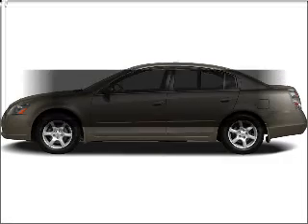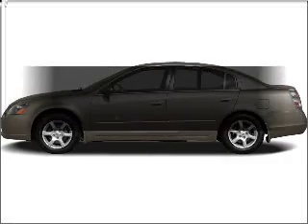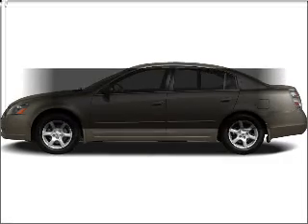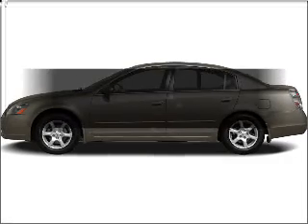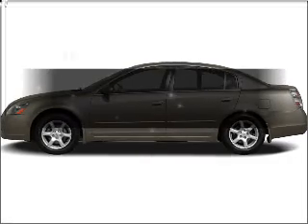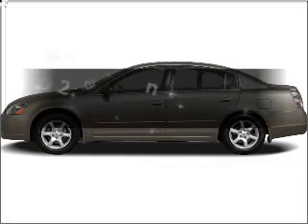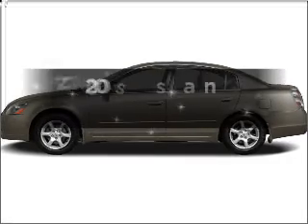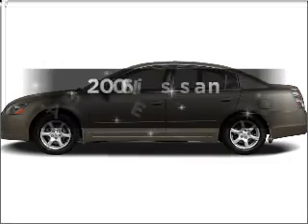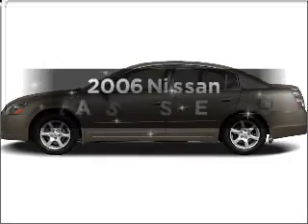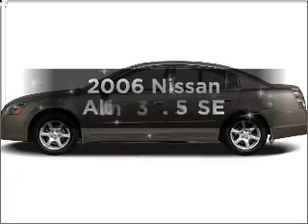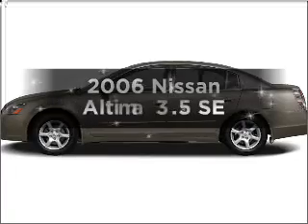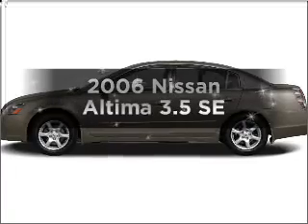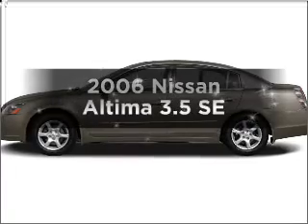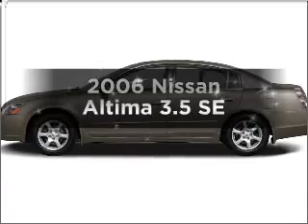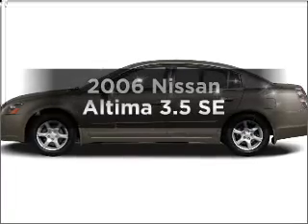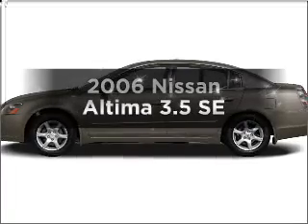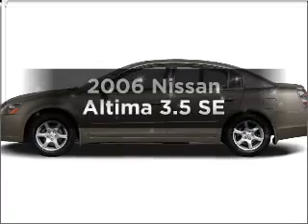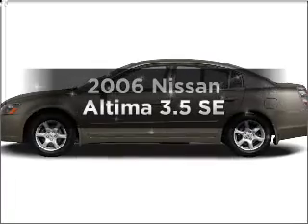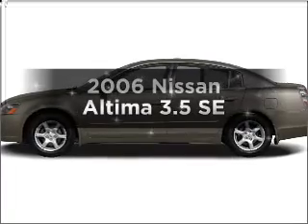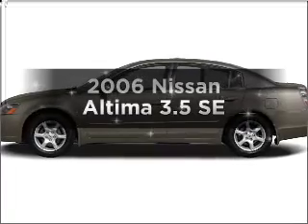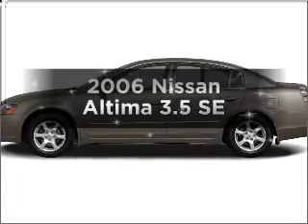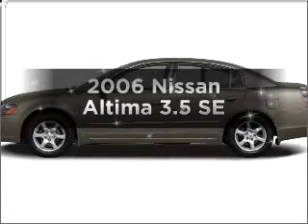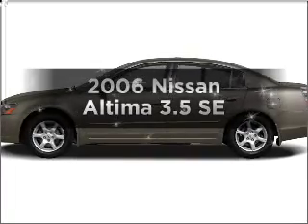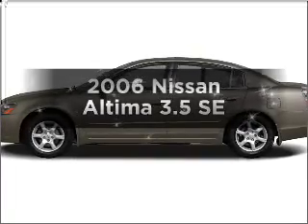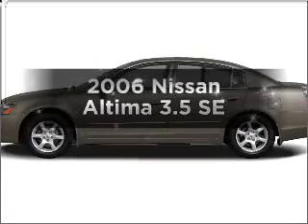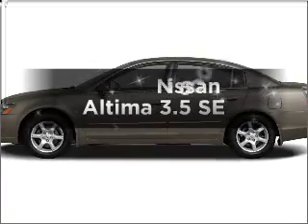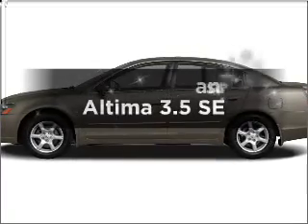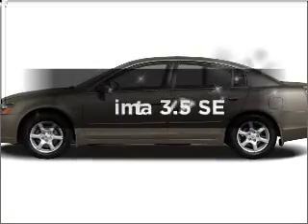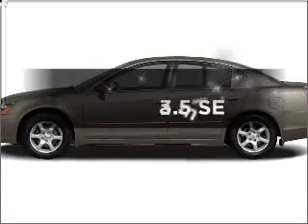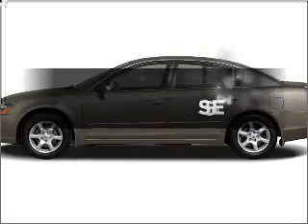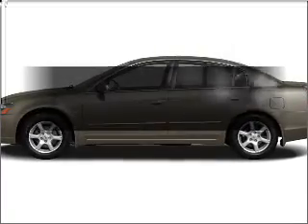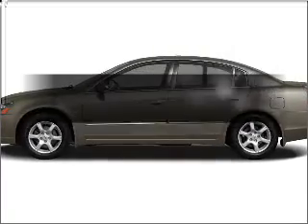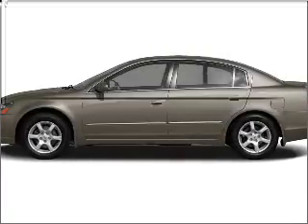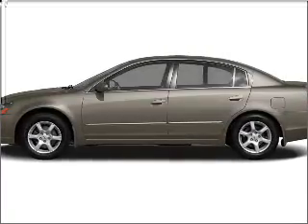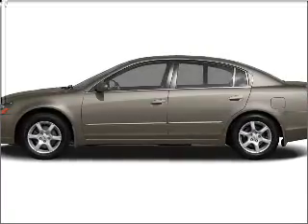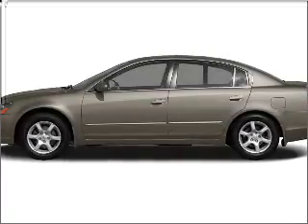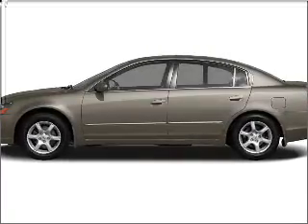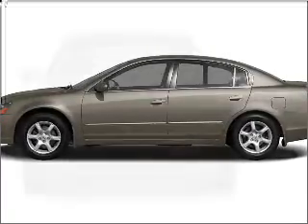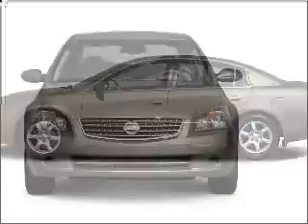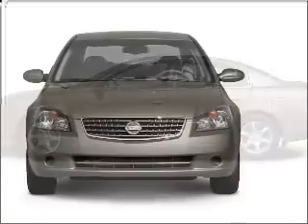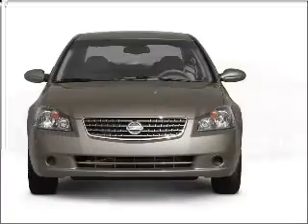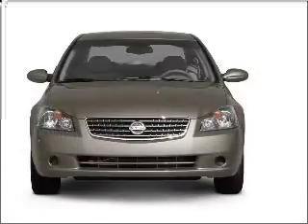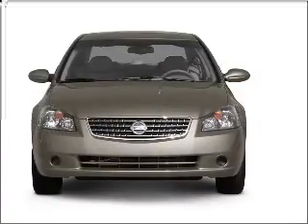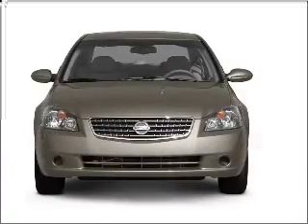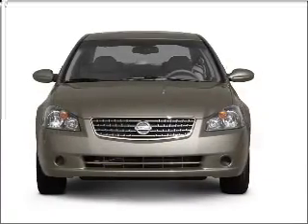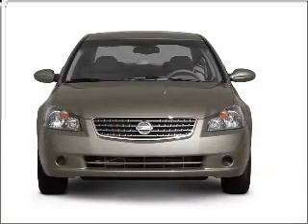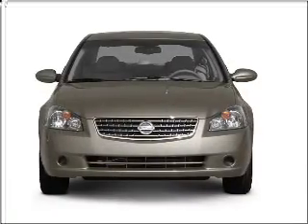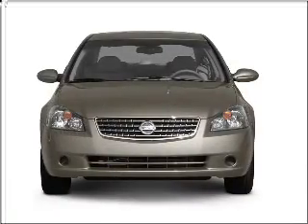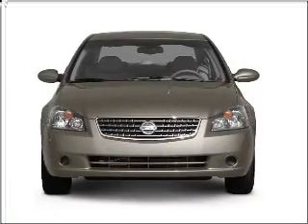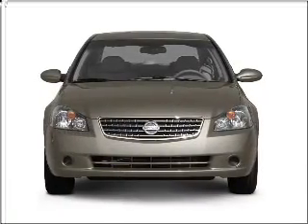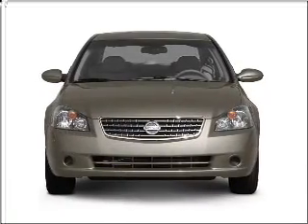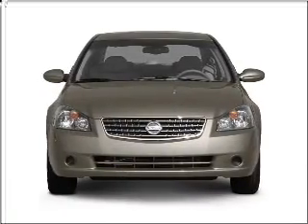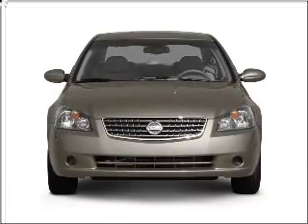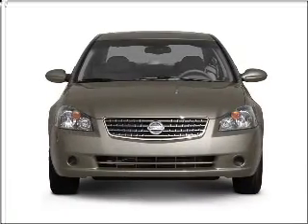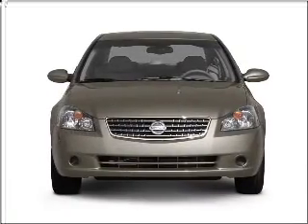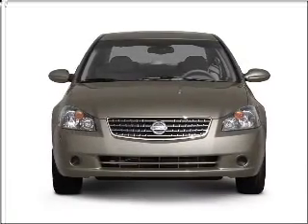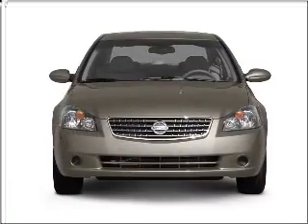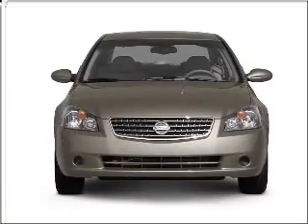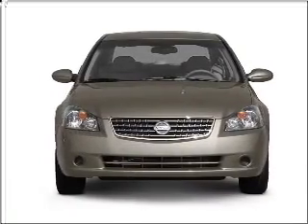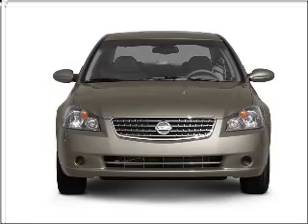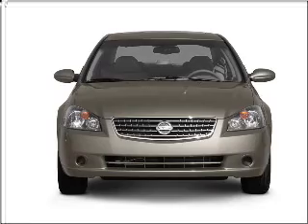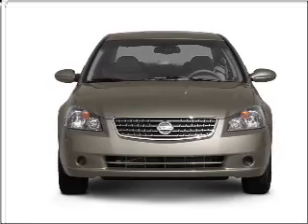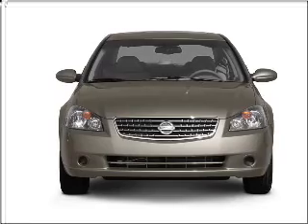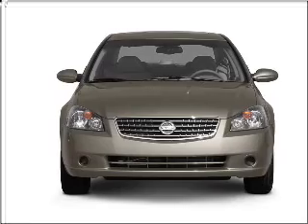Get noticed in this 2006 Nissan Altima. If you're looking for a first-rate auto, this one could be yours today.